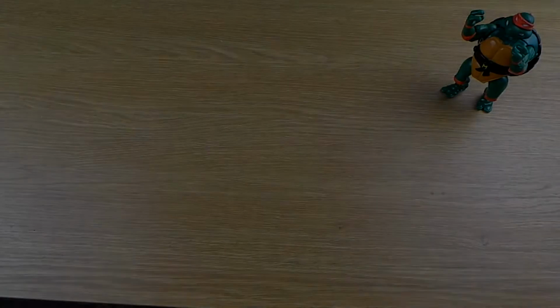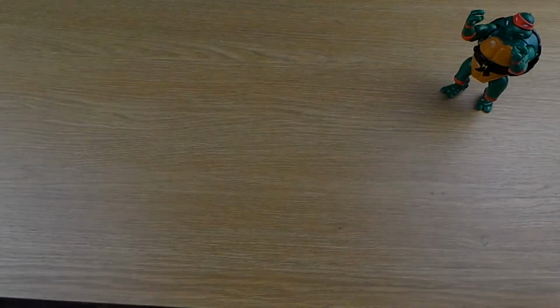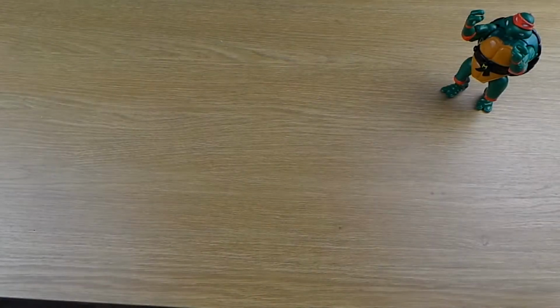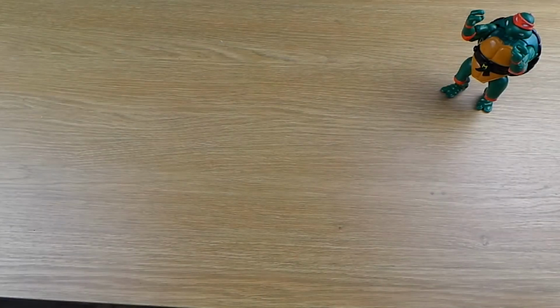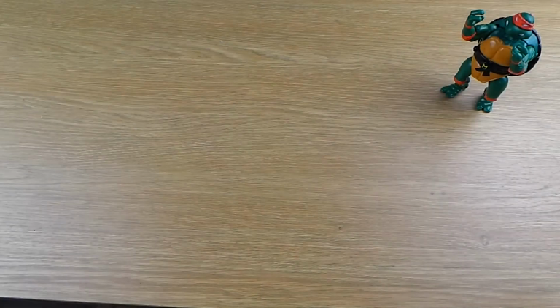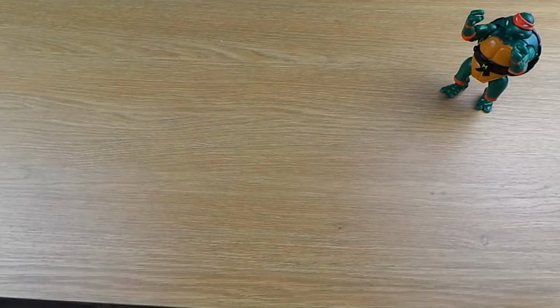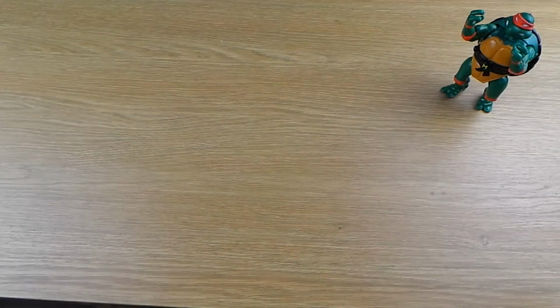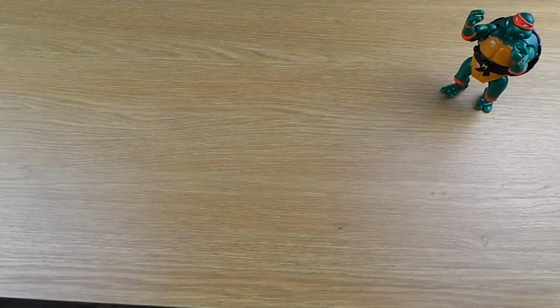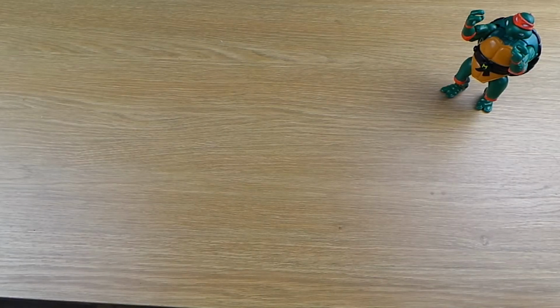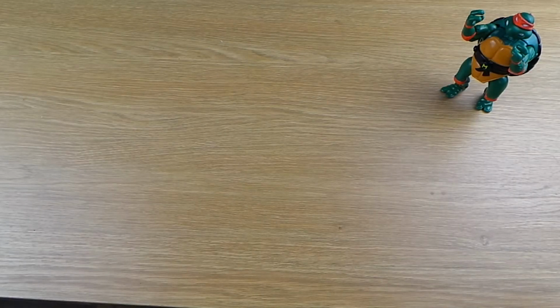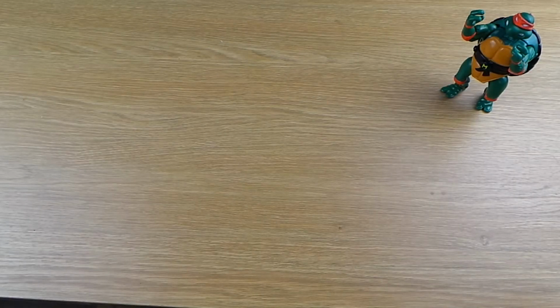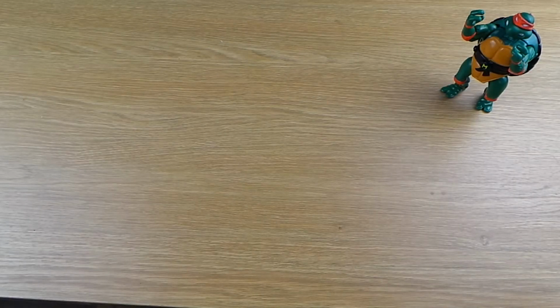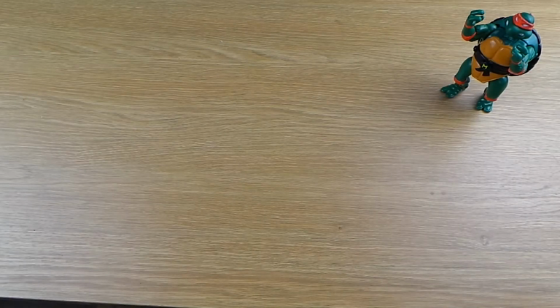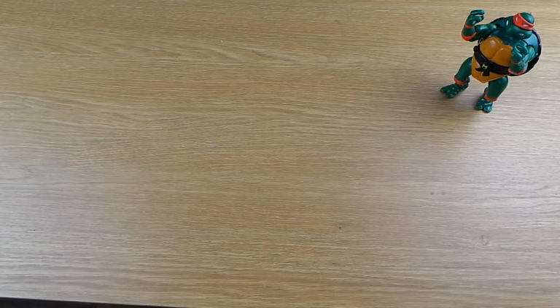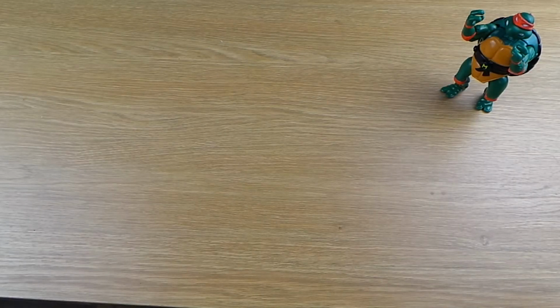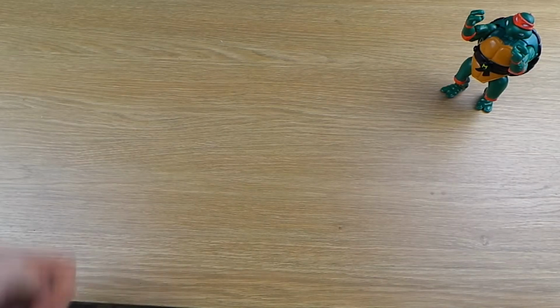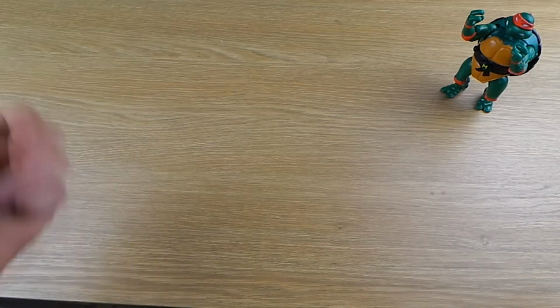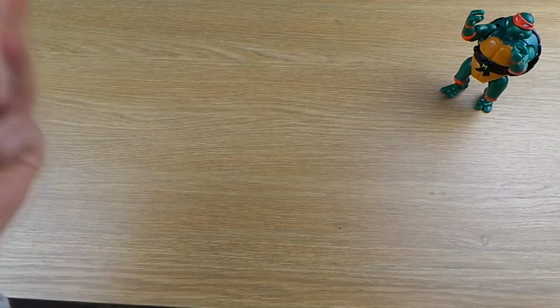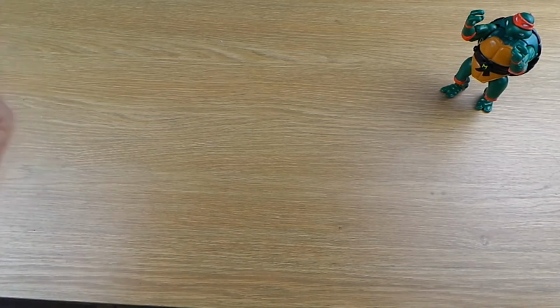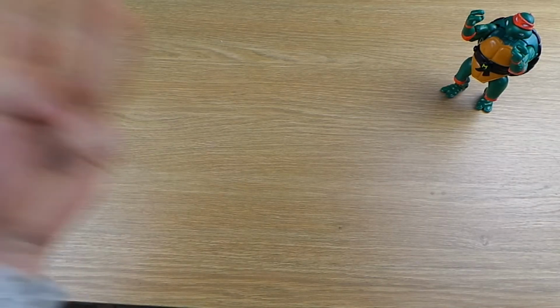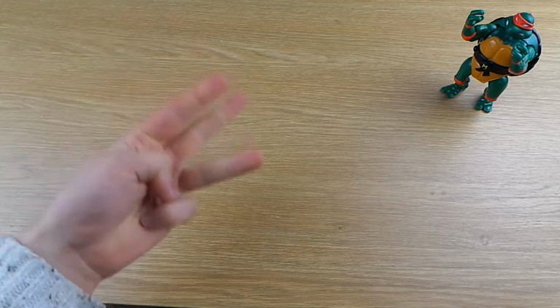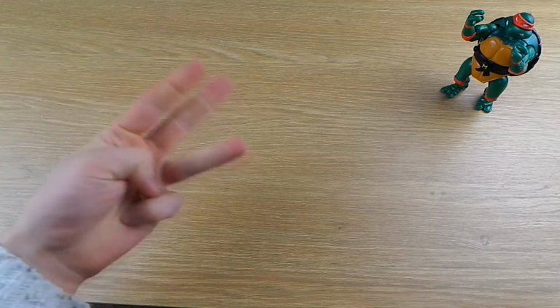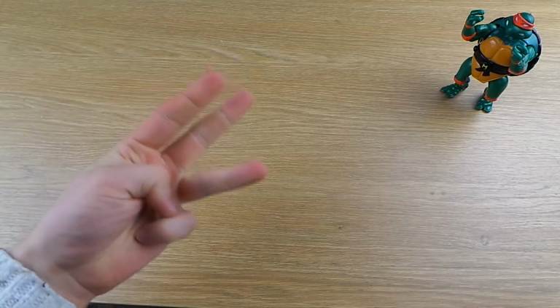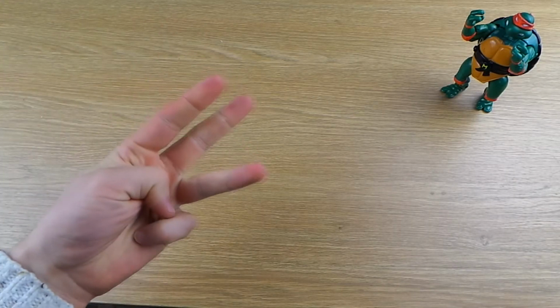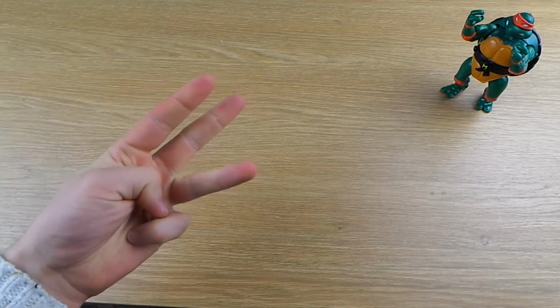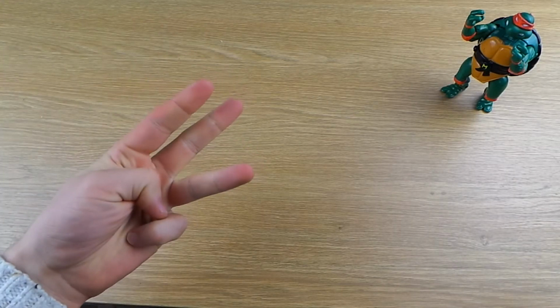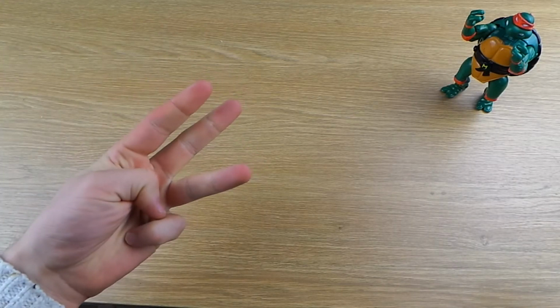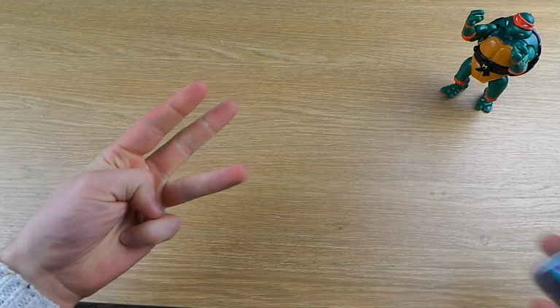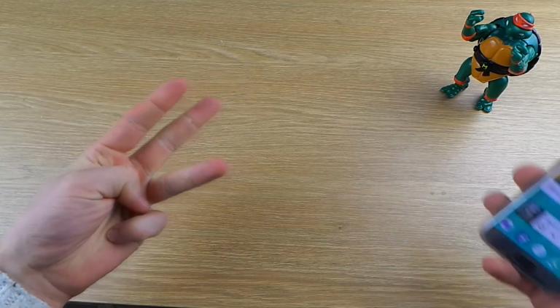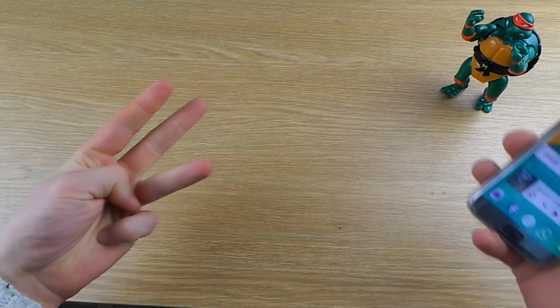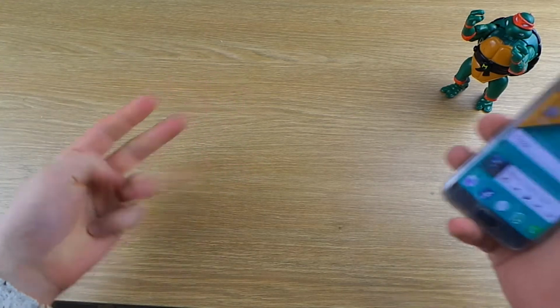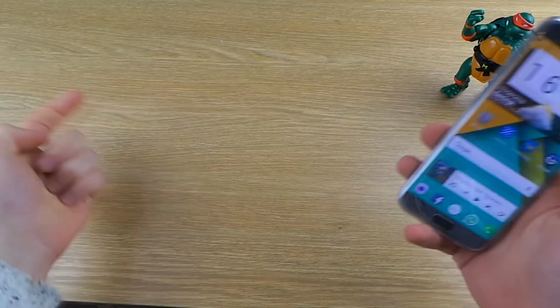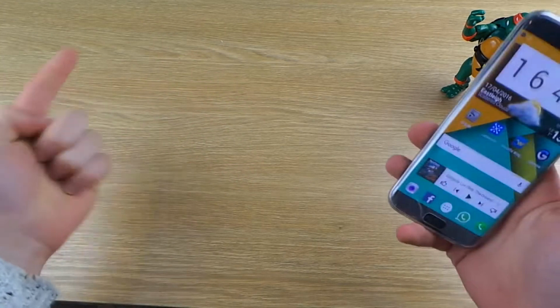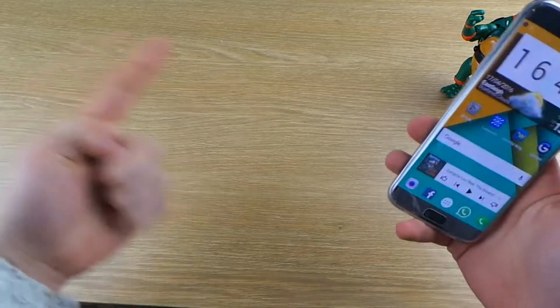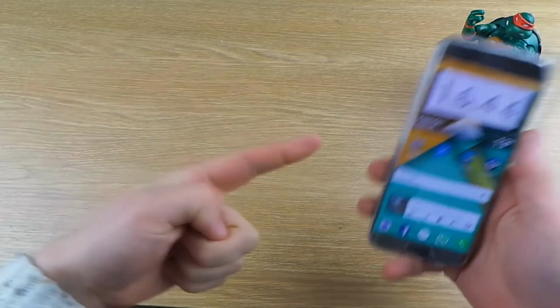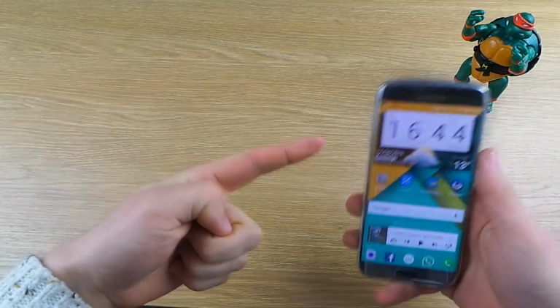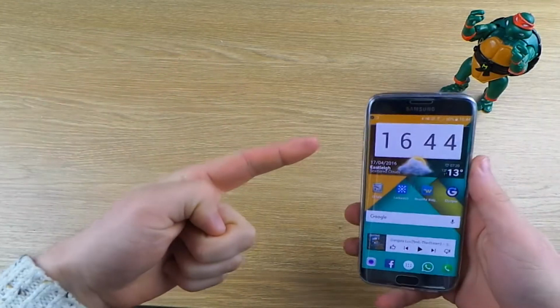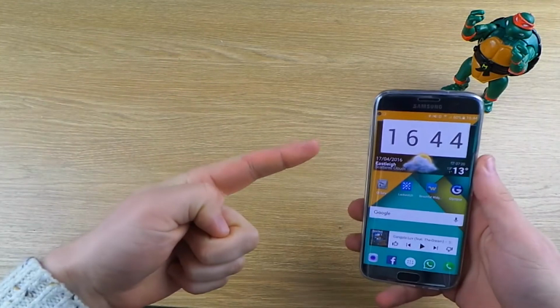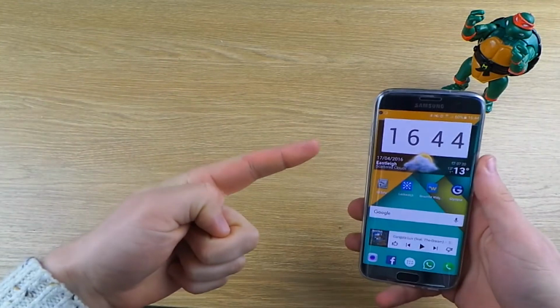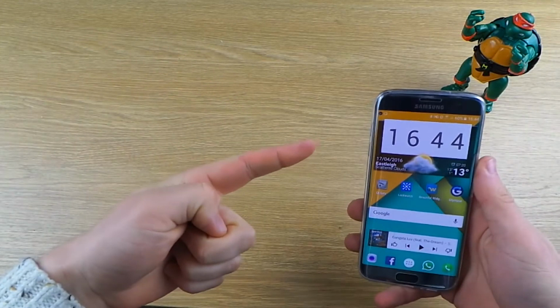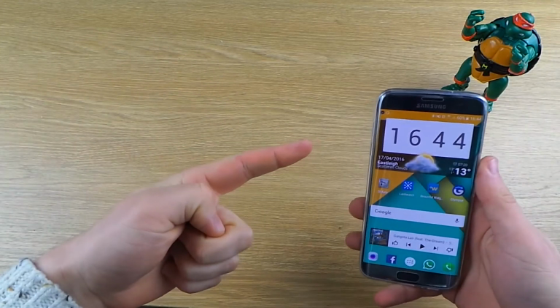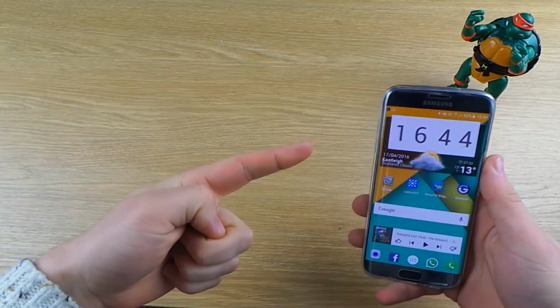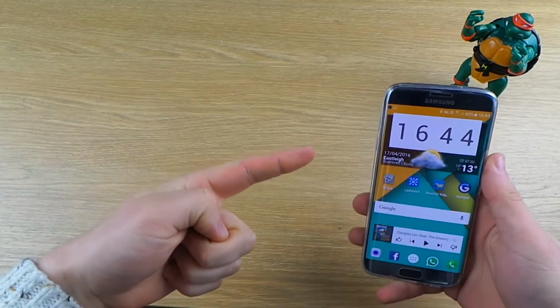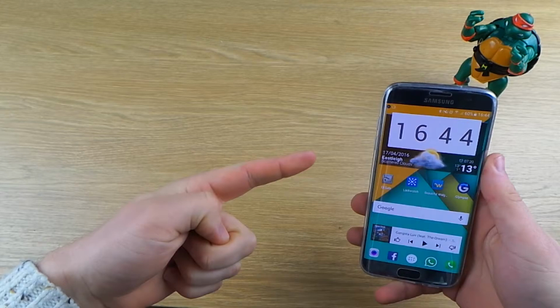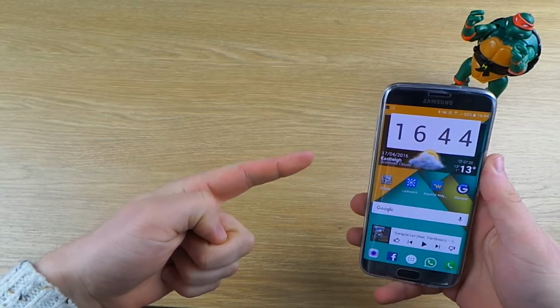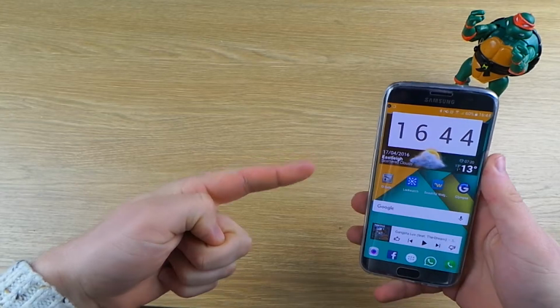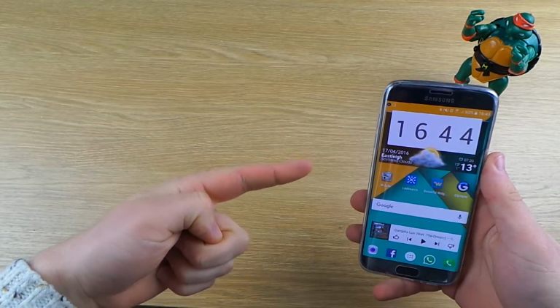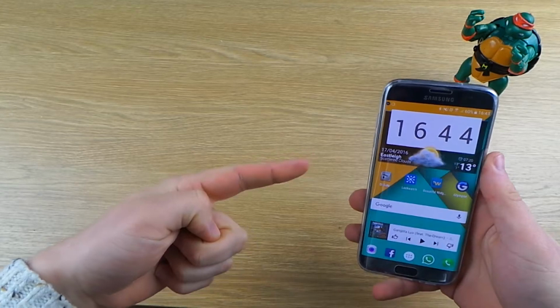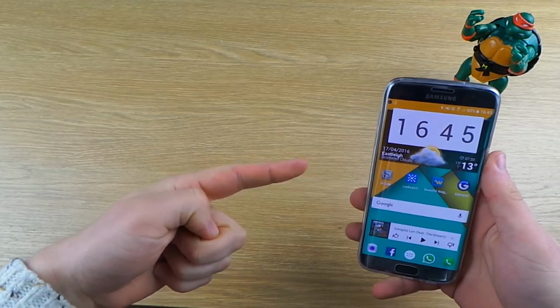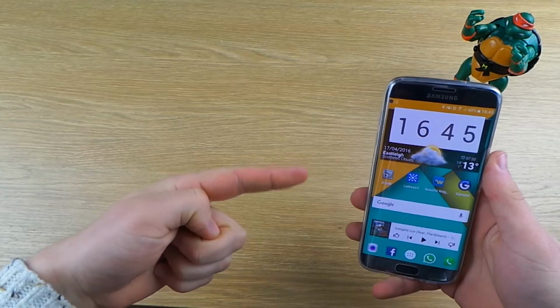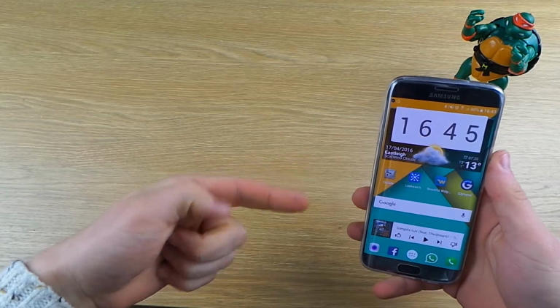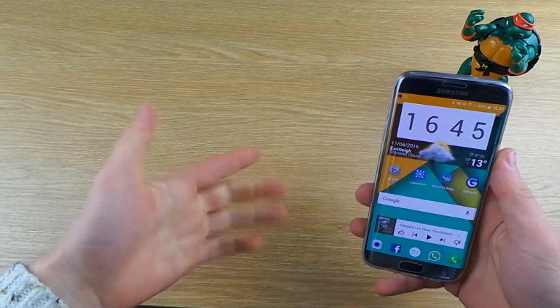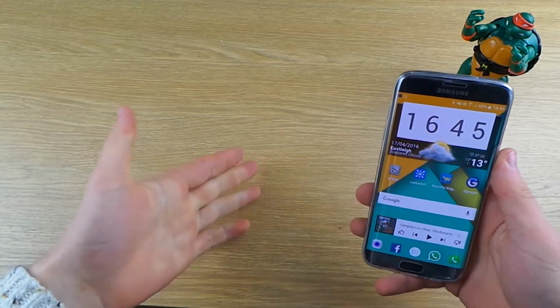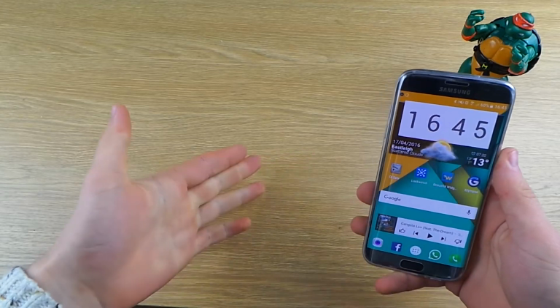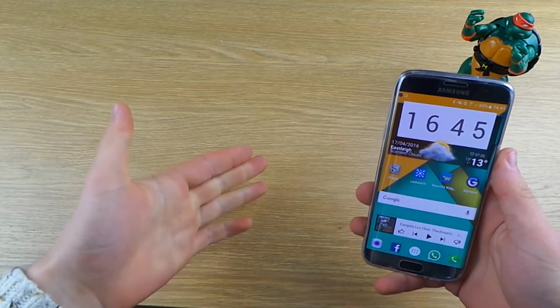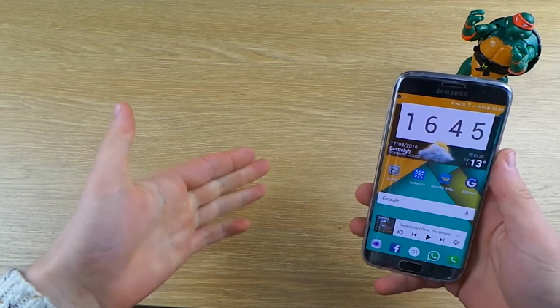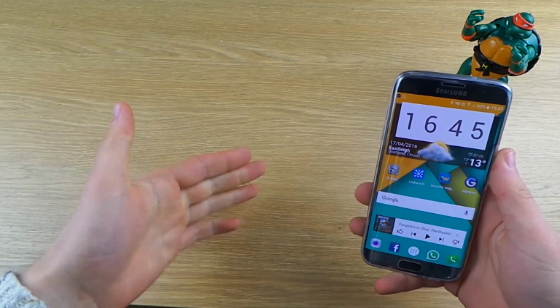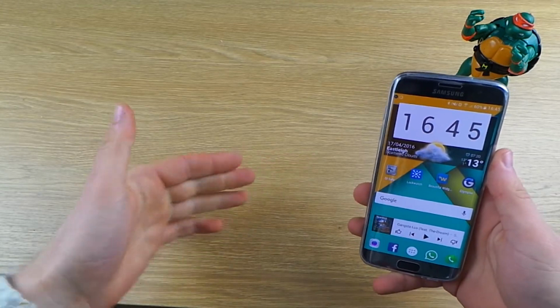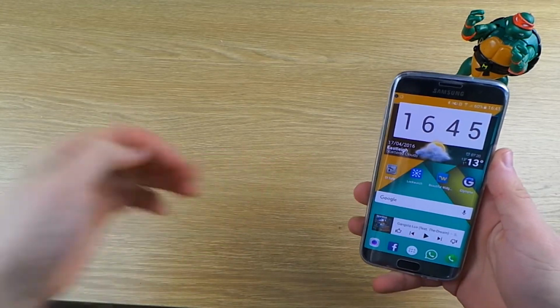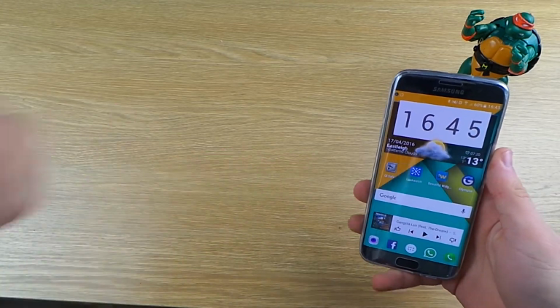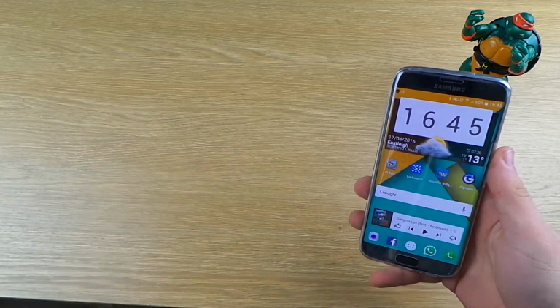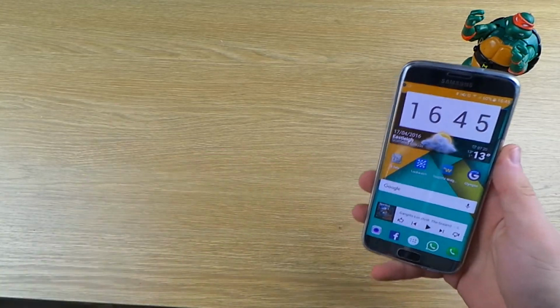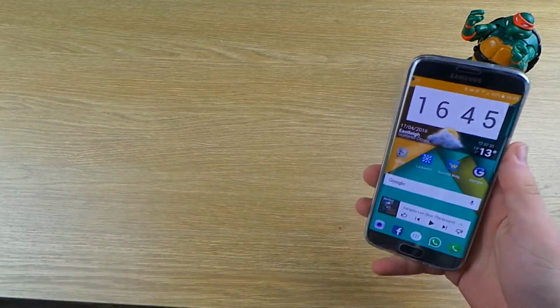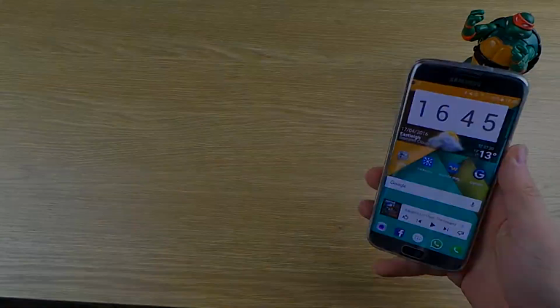Hi guys, this is David Concise Reviews. Today I'm going to go over three must-have apps that you need to get on your Samsung Galaxy S7 Edge or whatever Android device you've got.